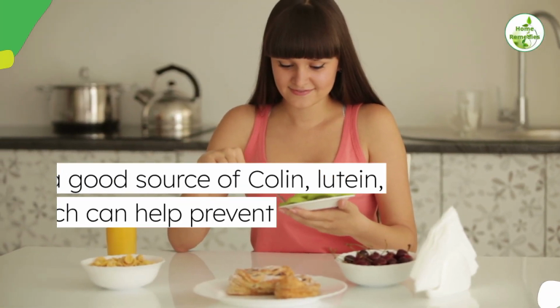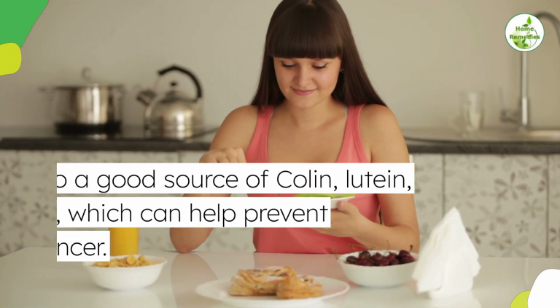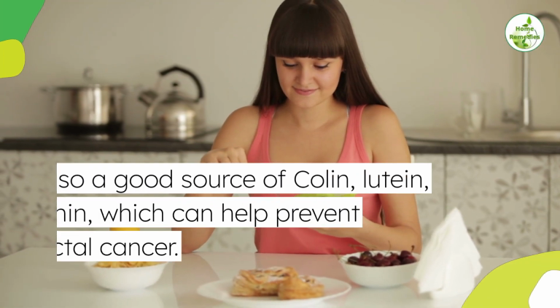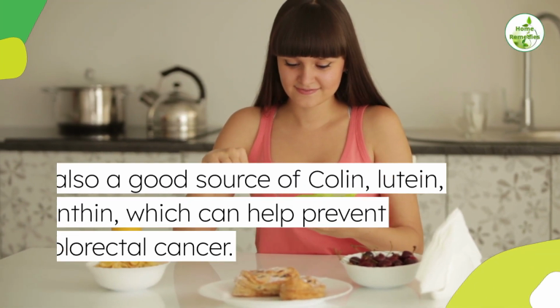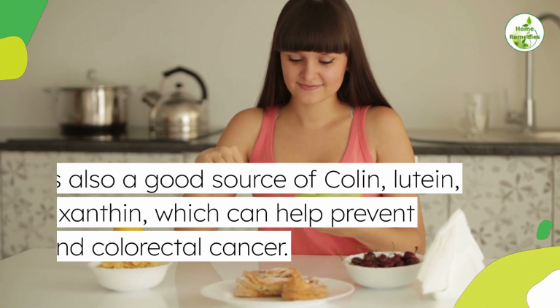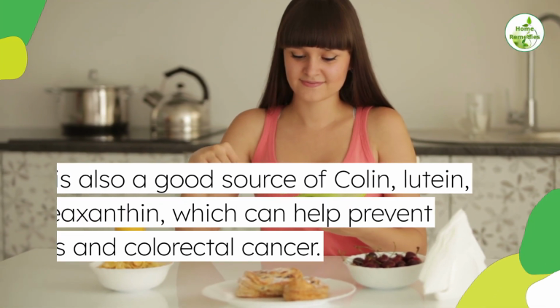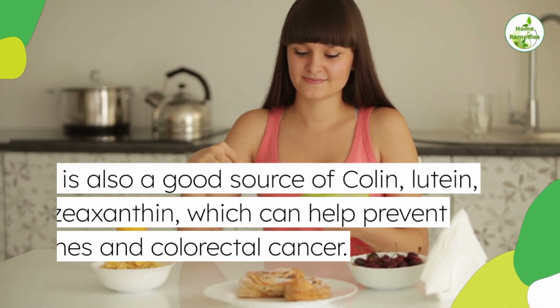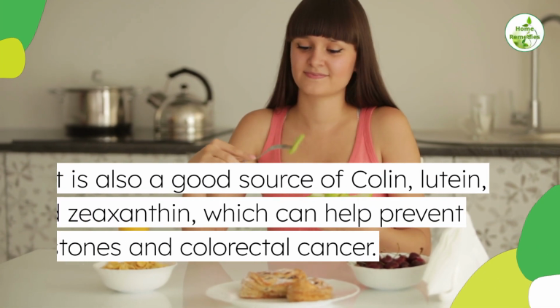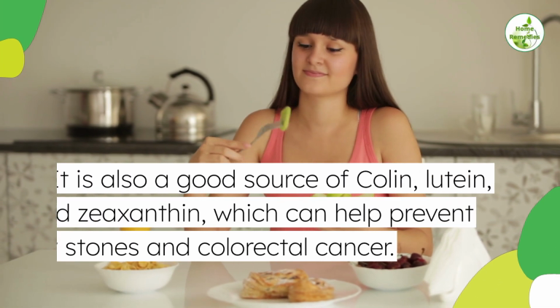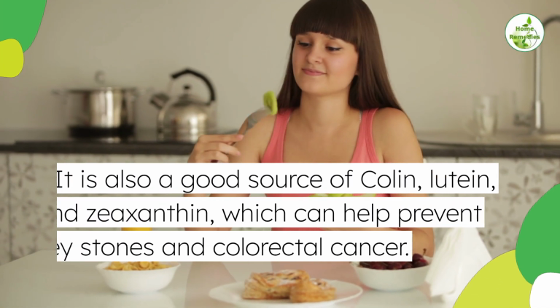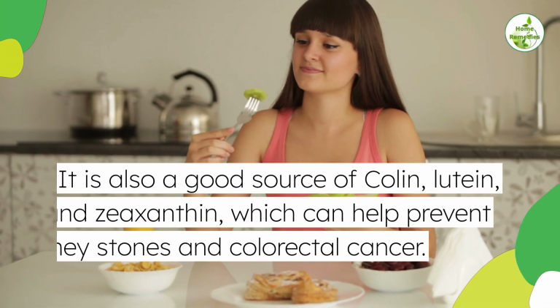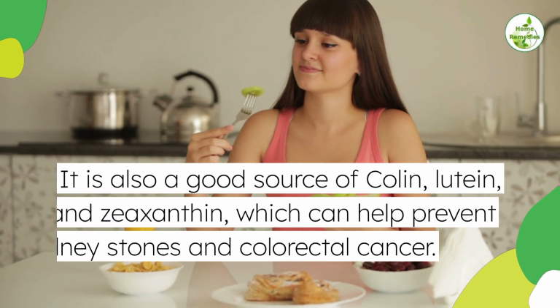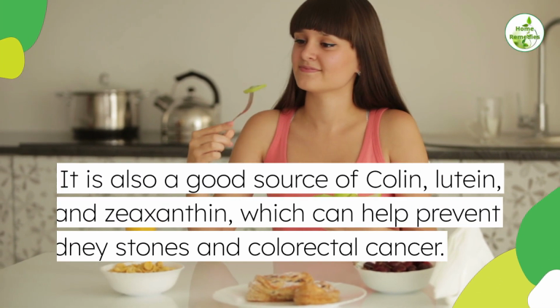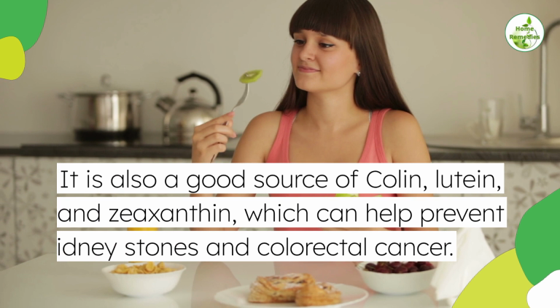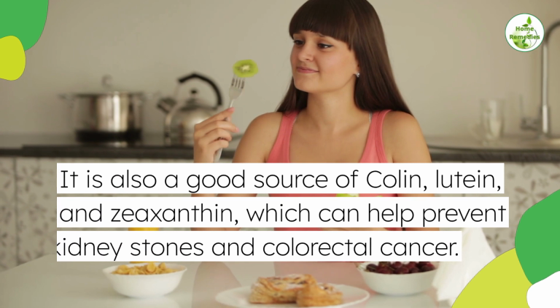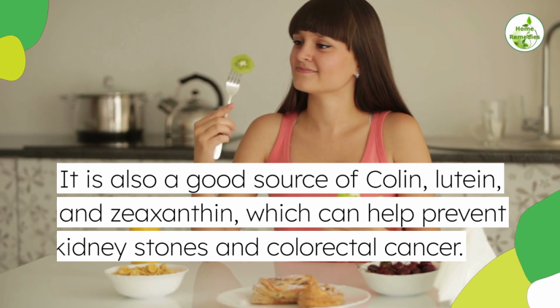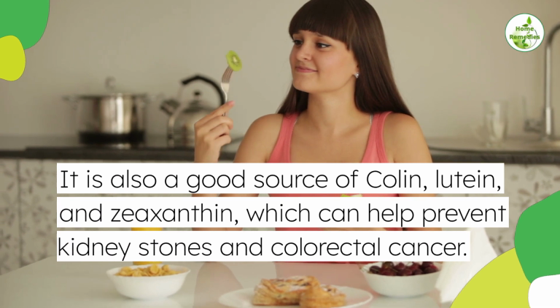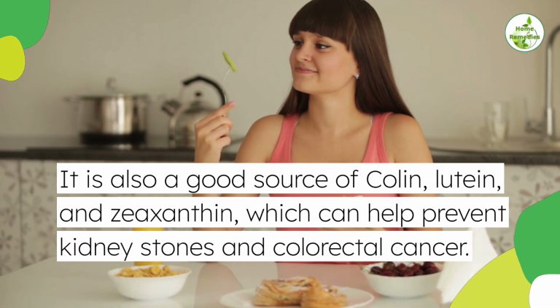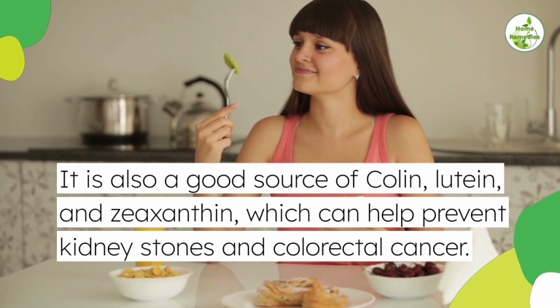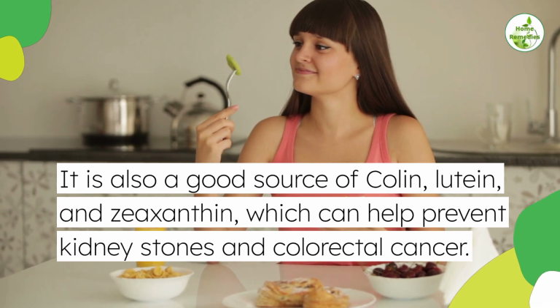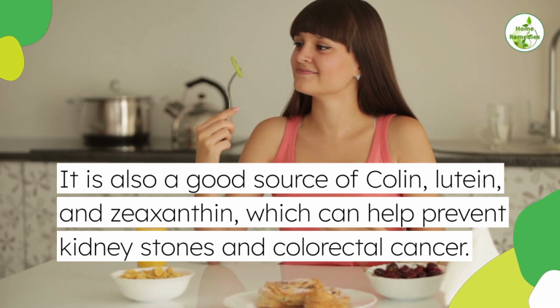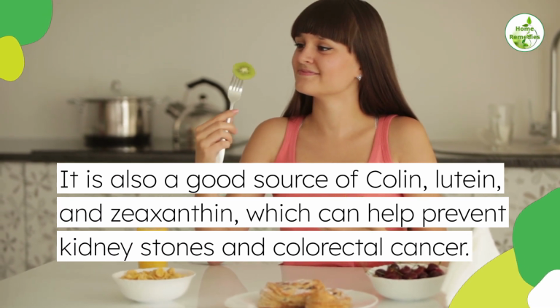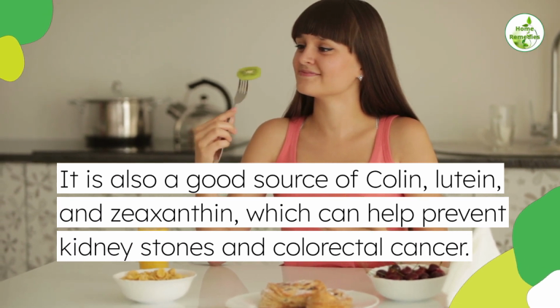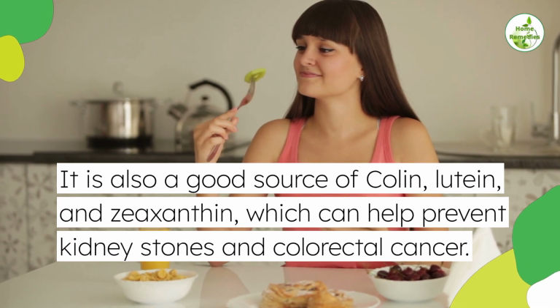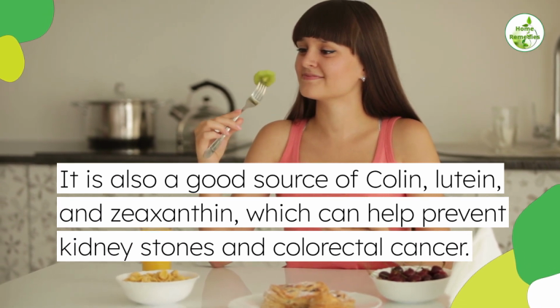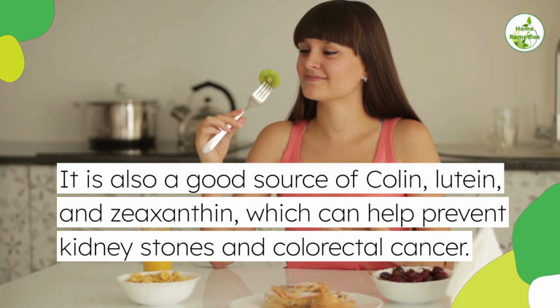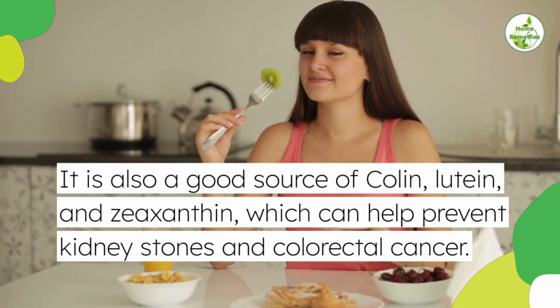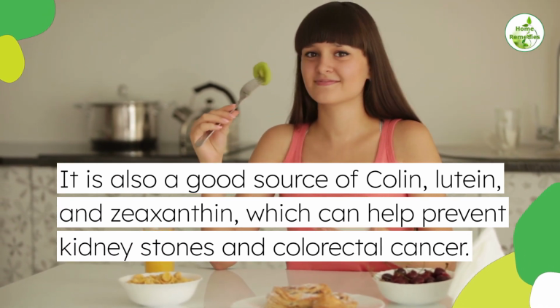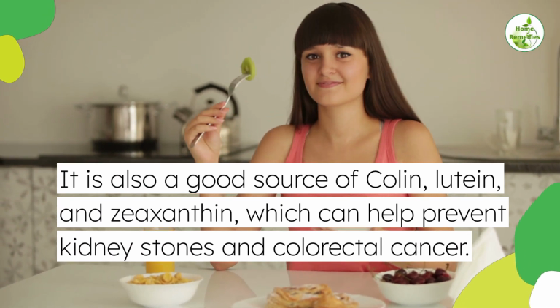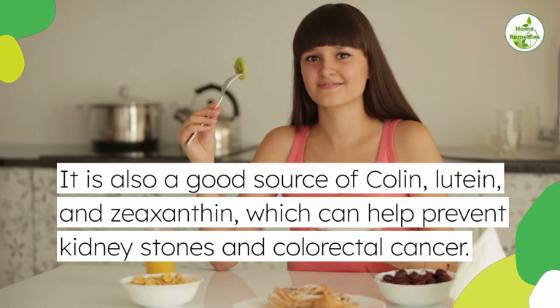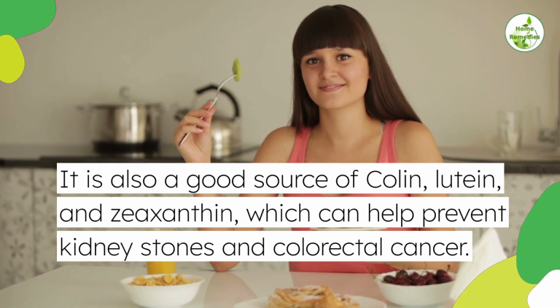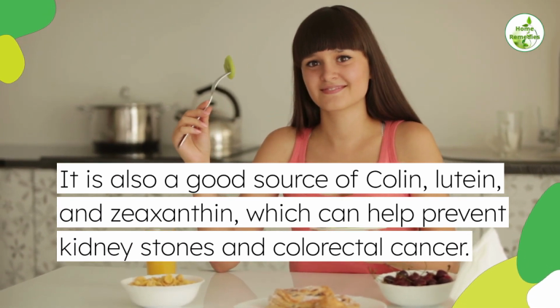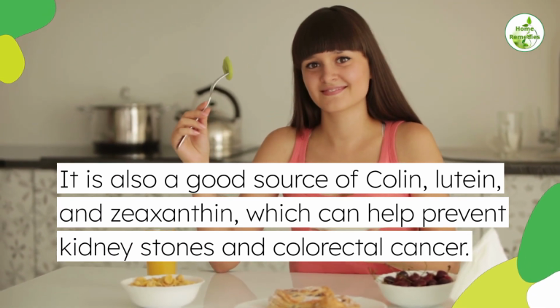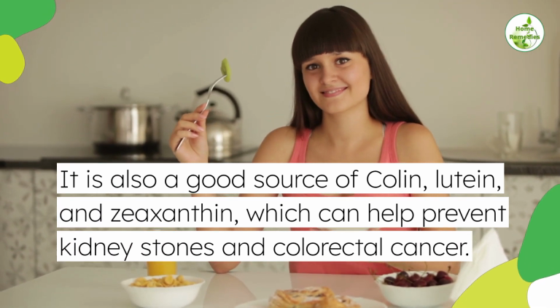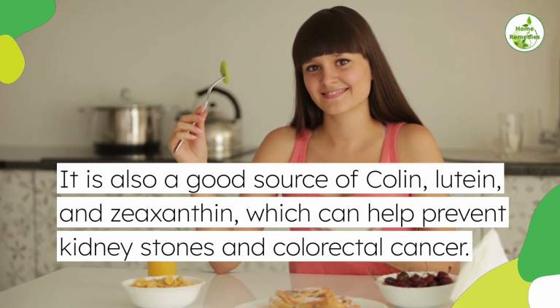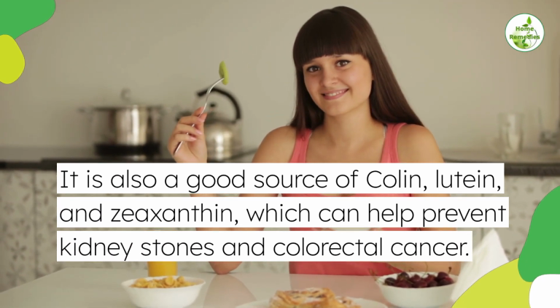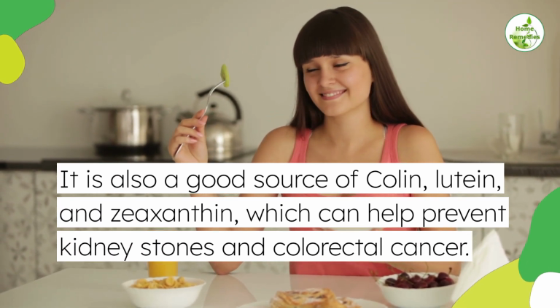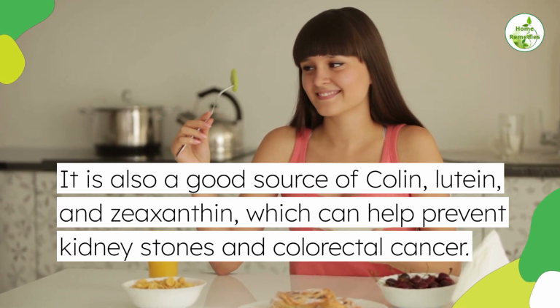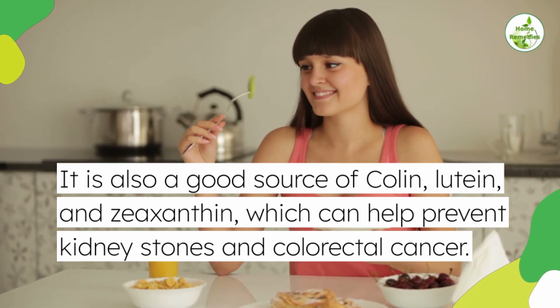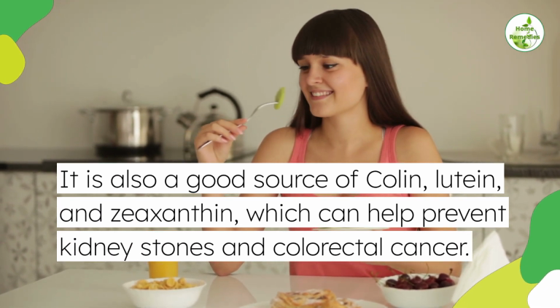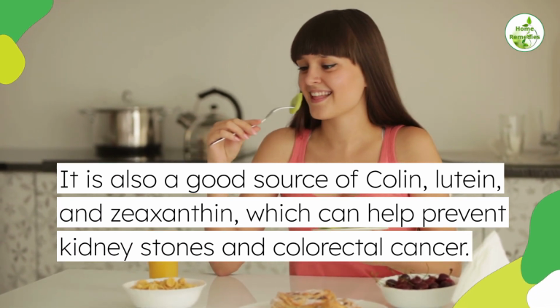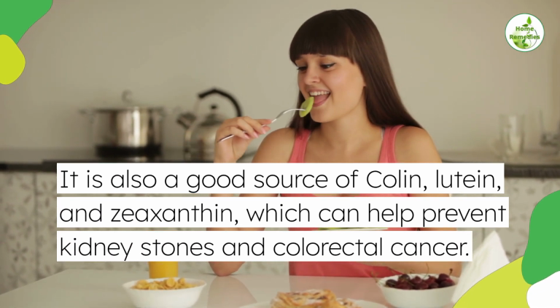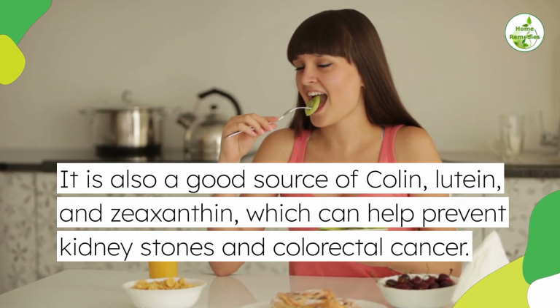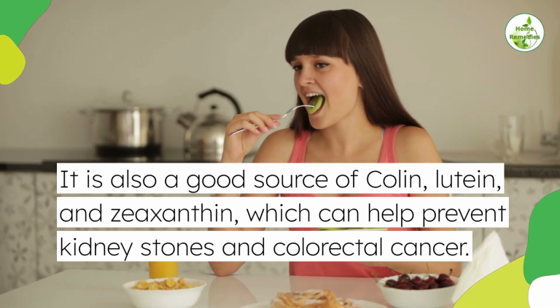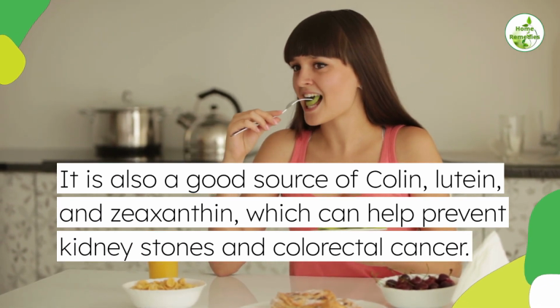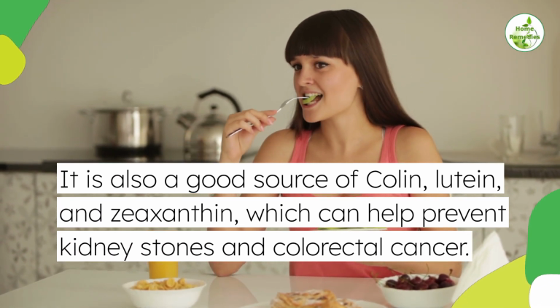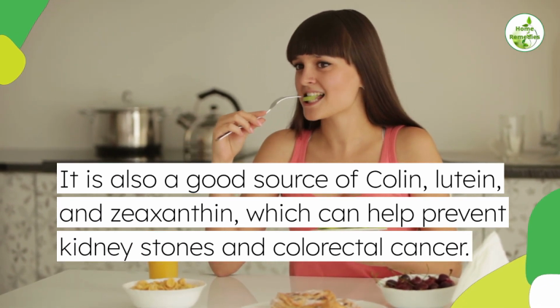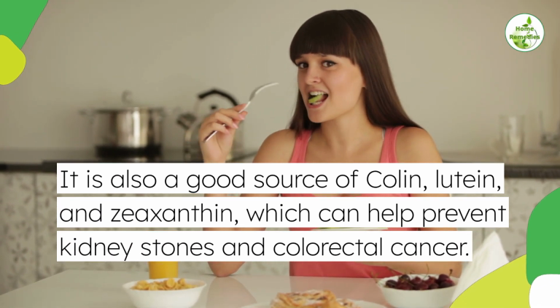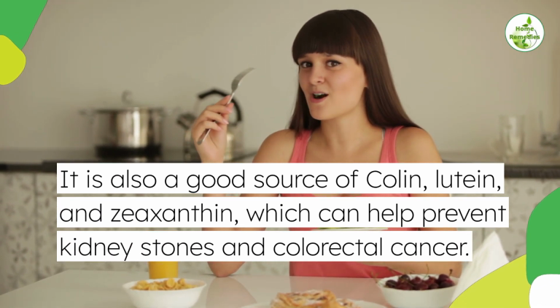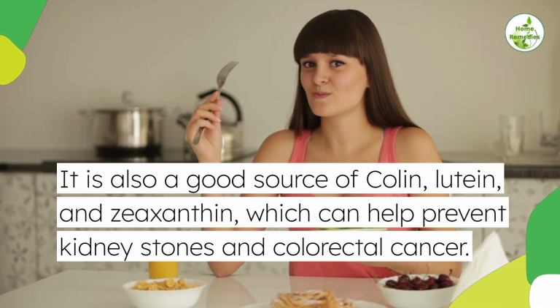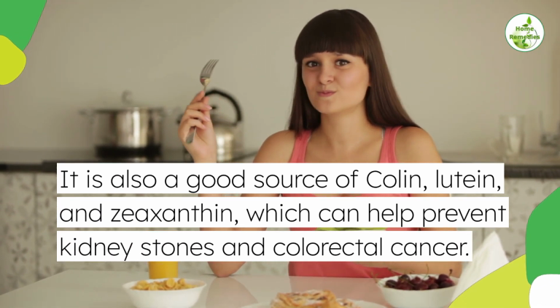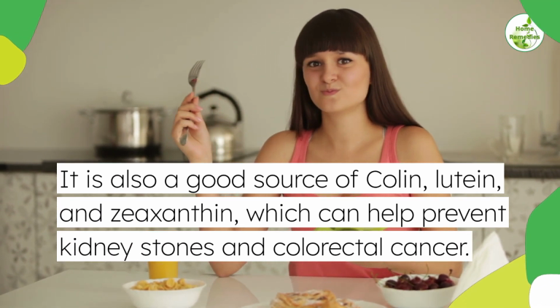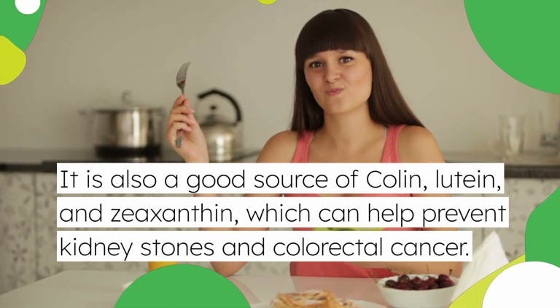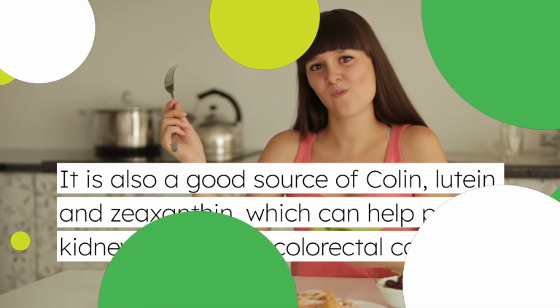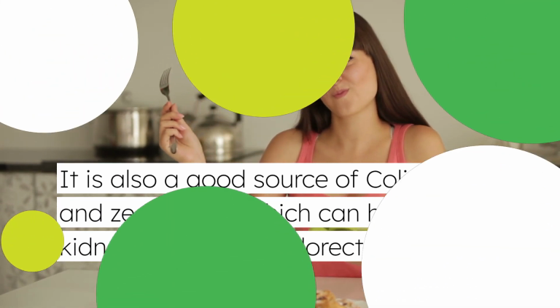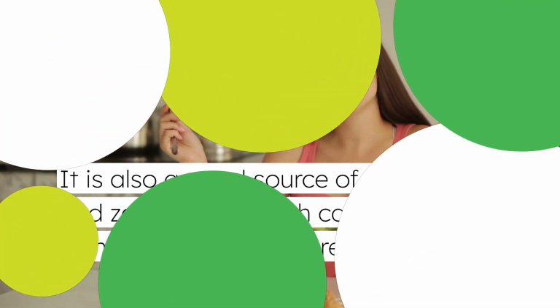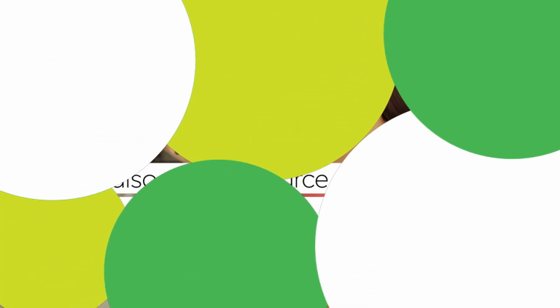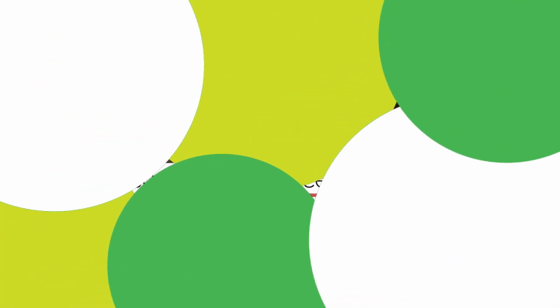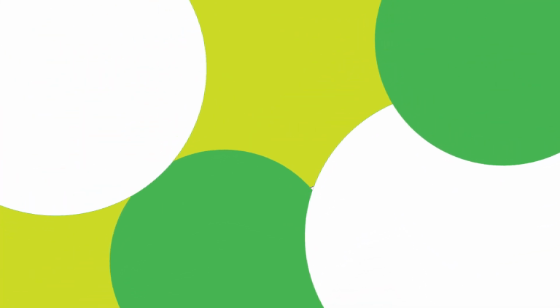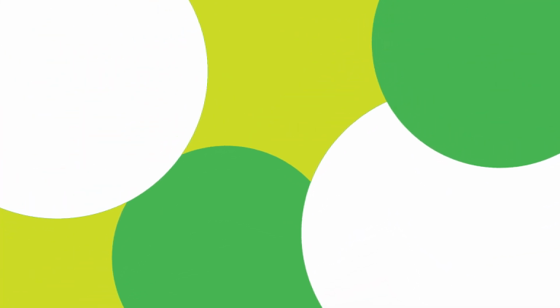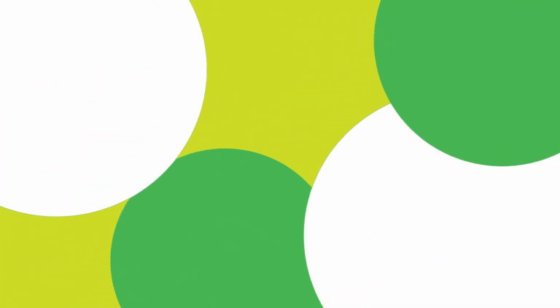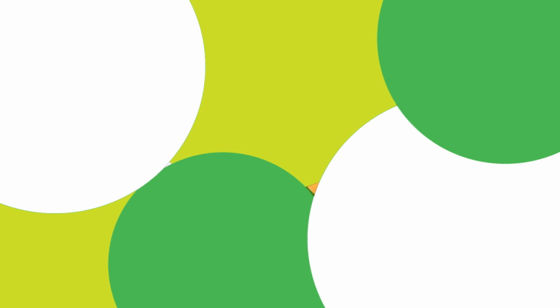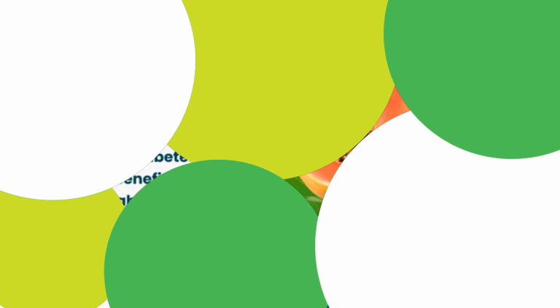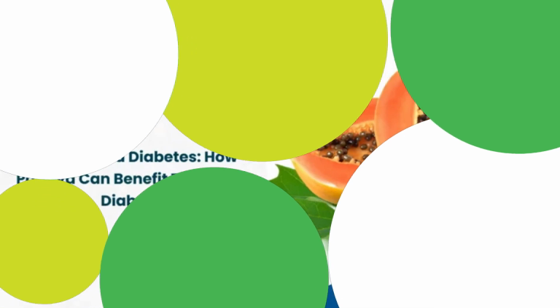It is also a good source of choline, lutein, and zeaxanthin, which can help prevent kidney stones and colorectal cancer.